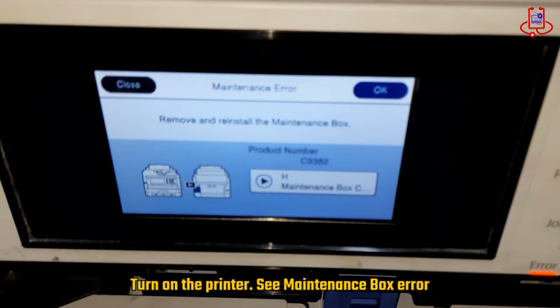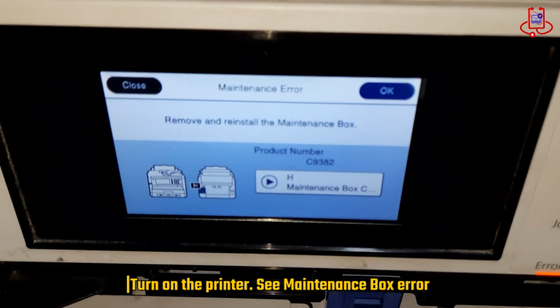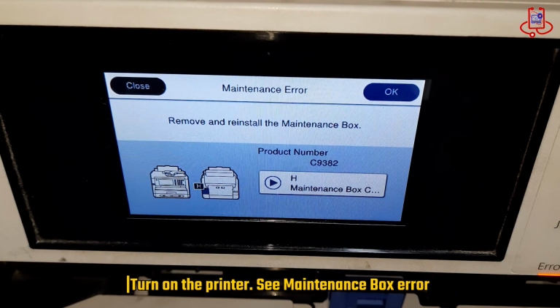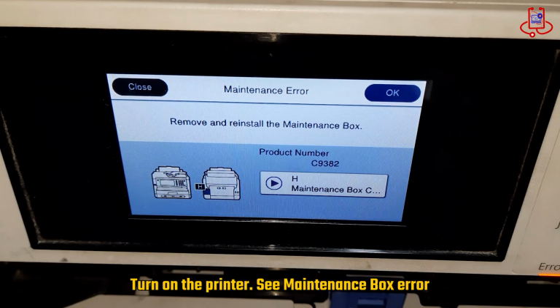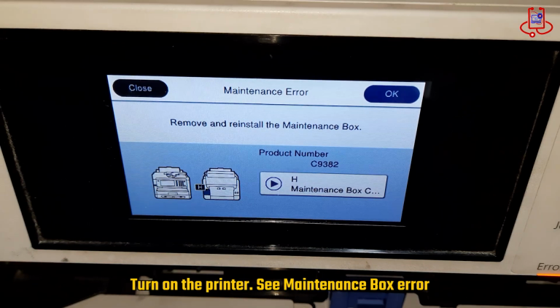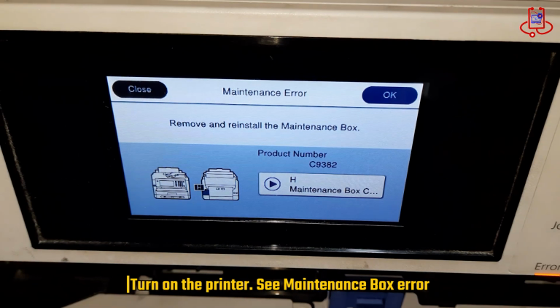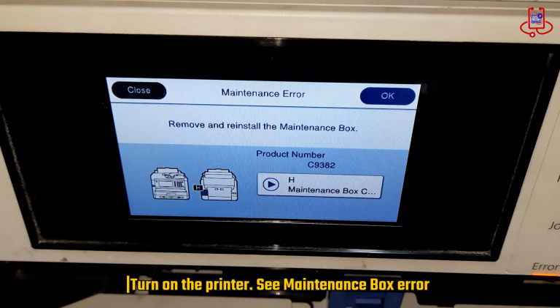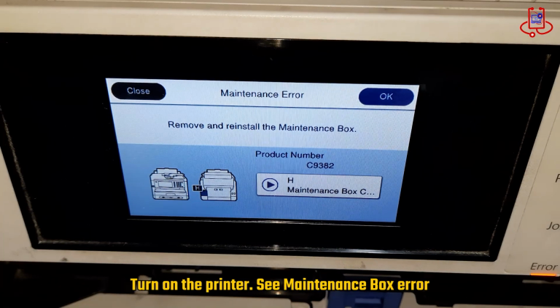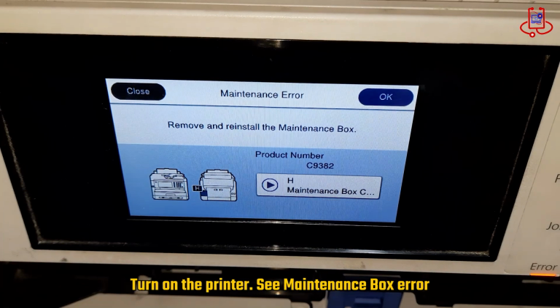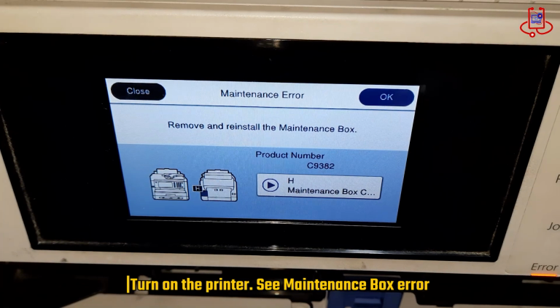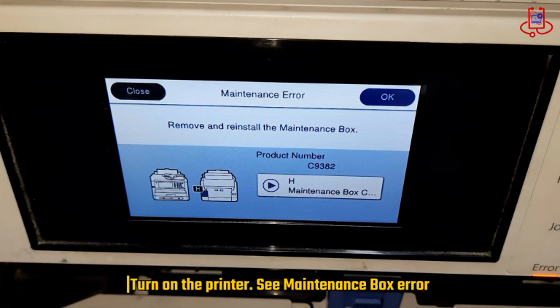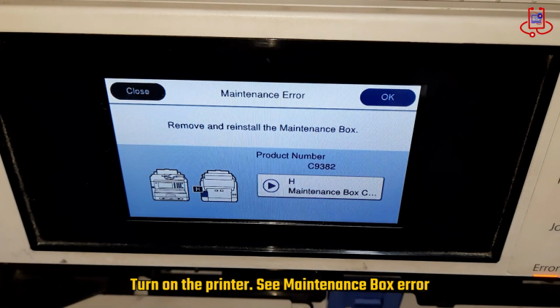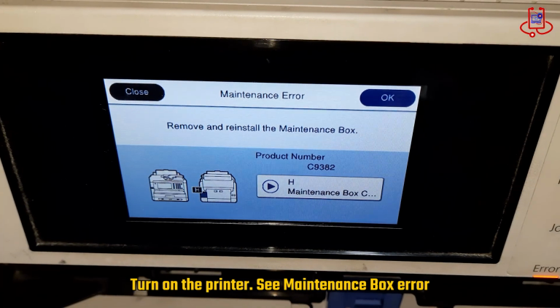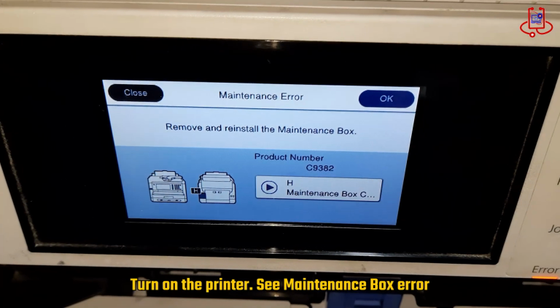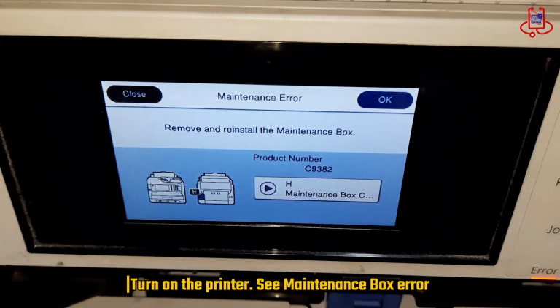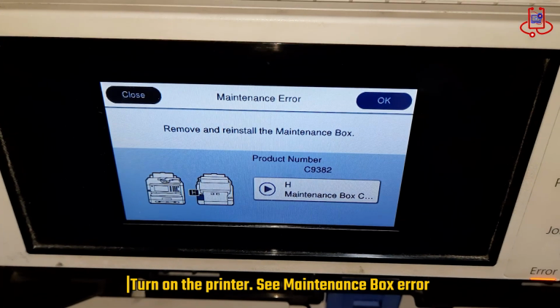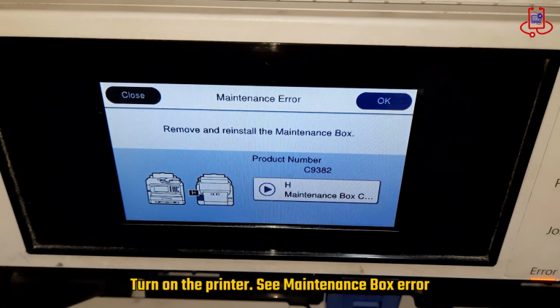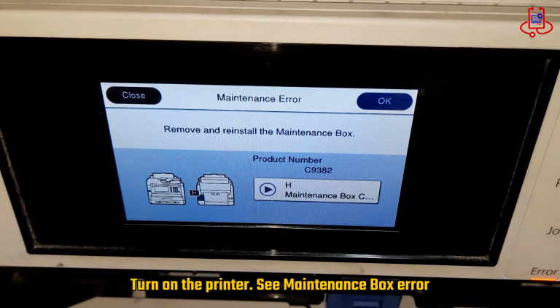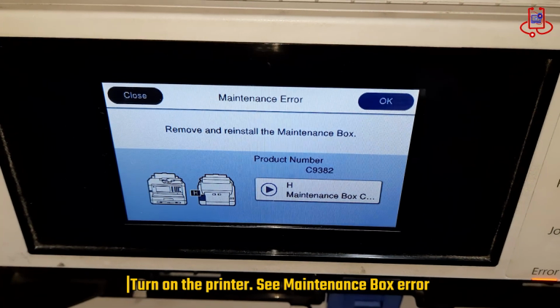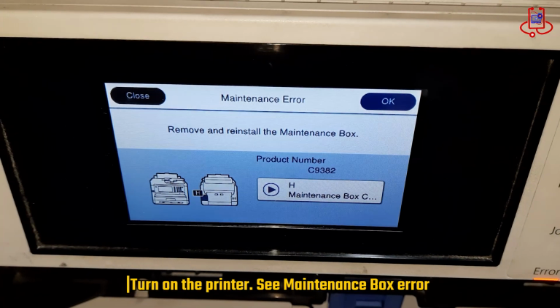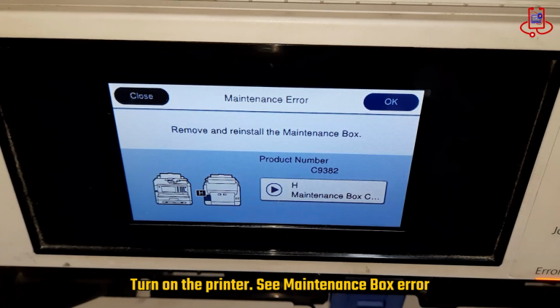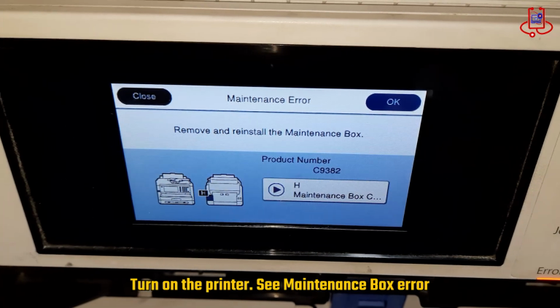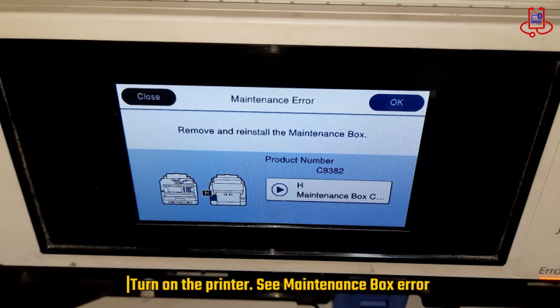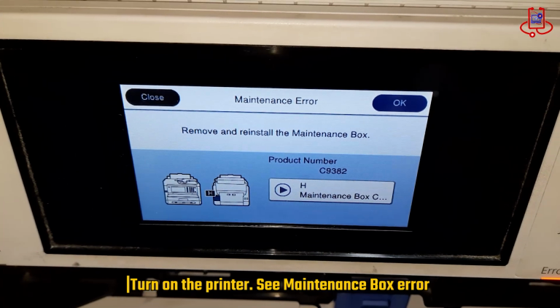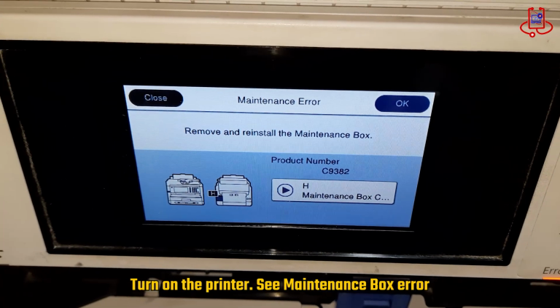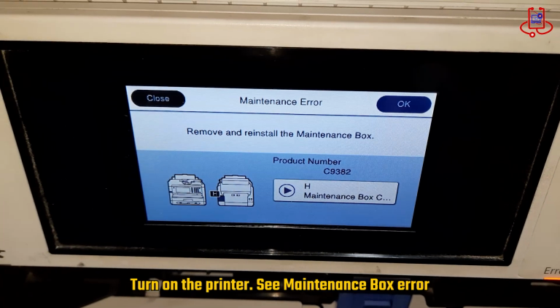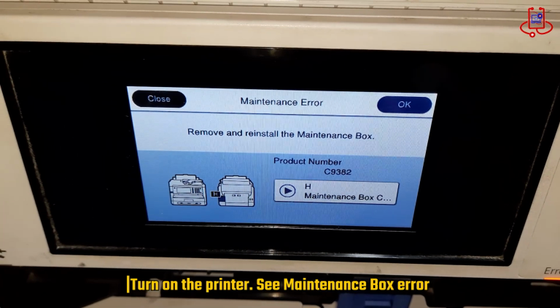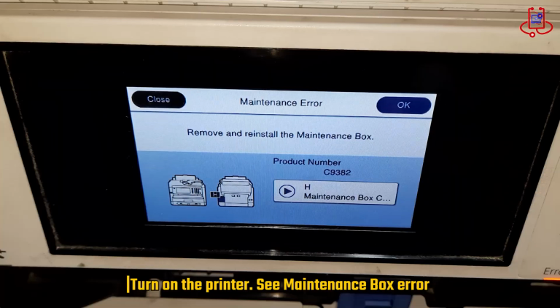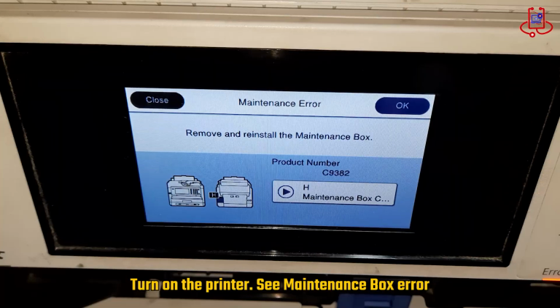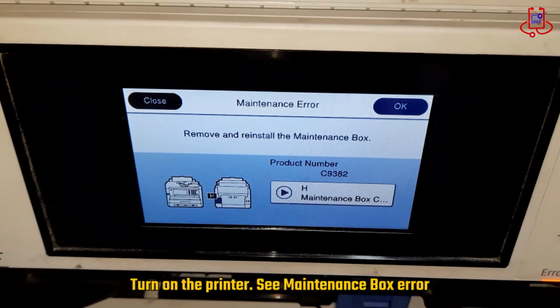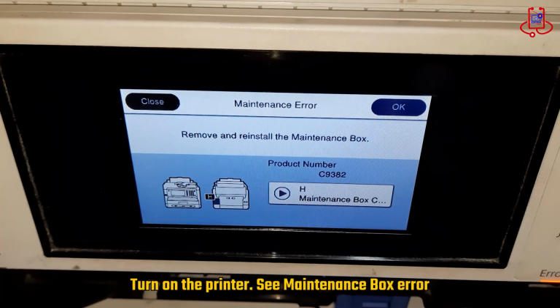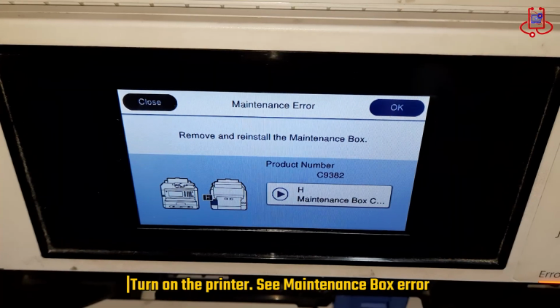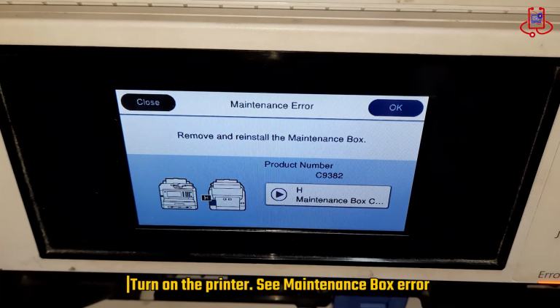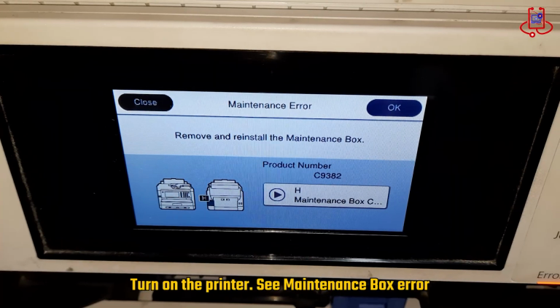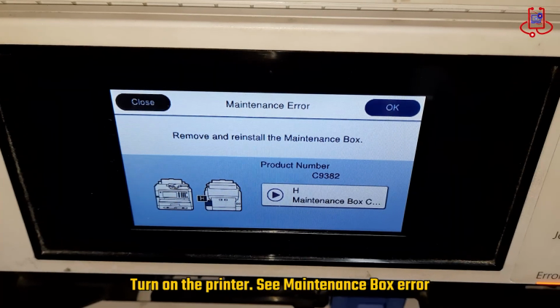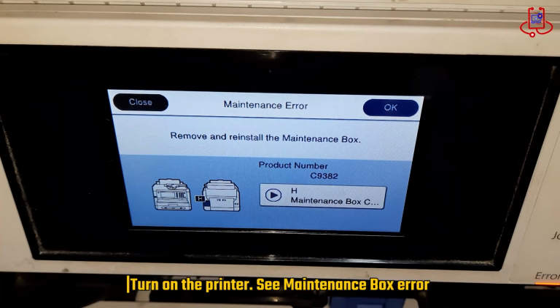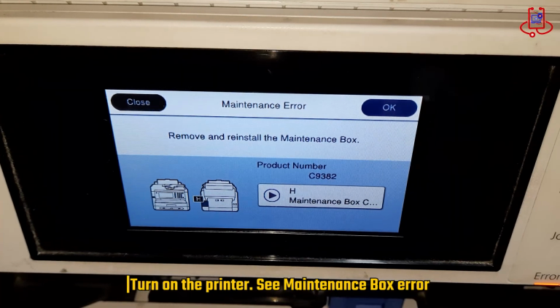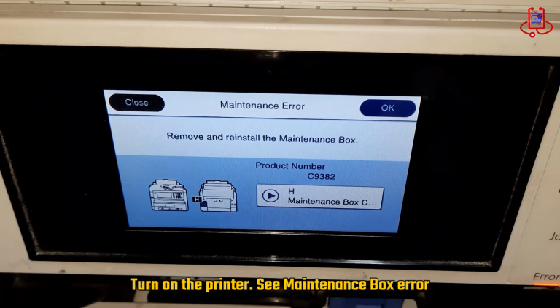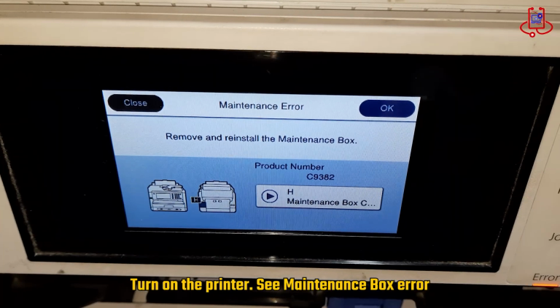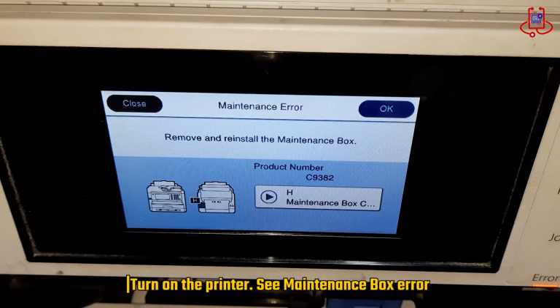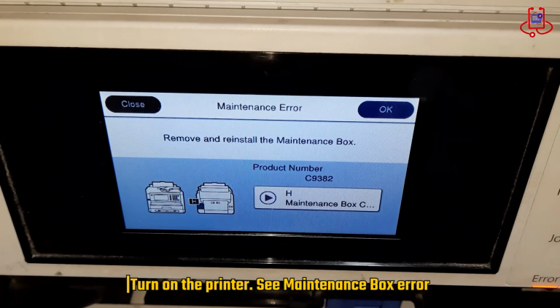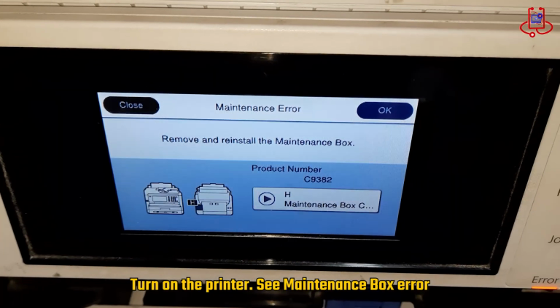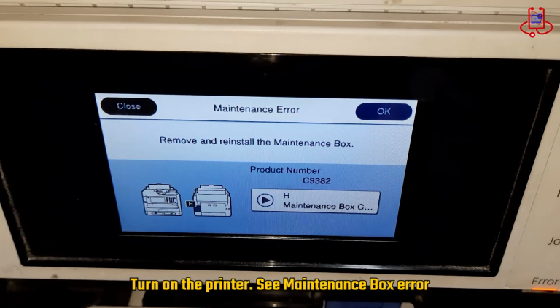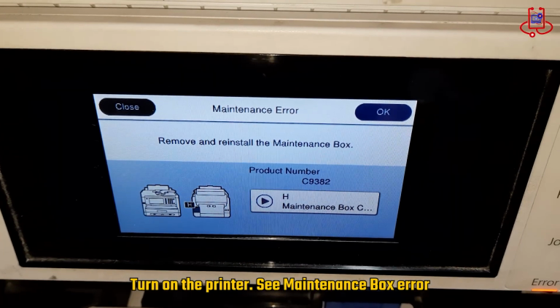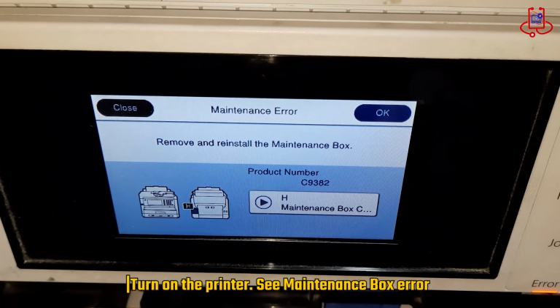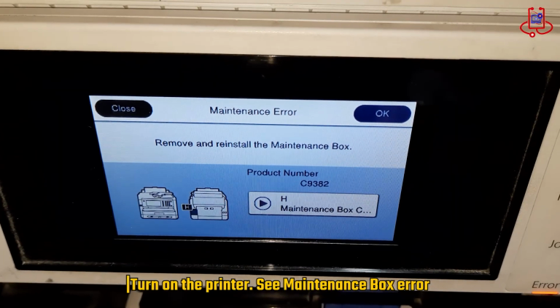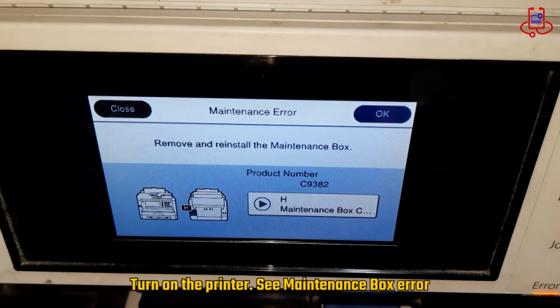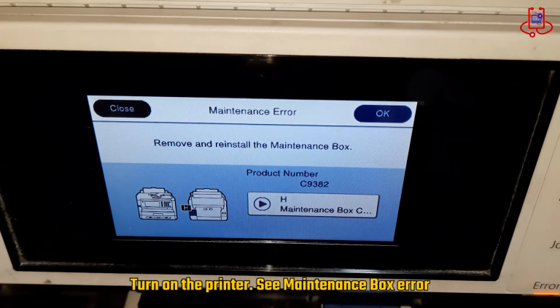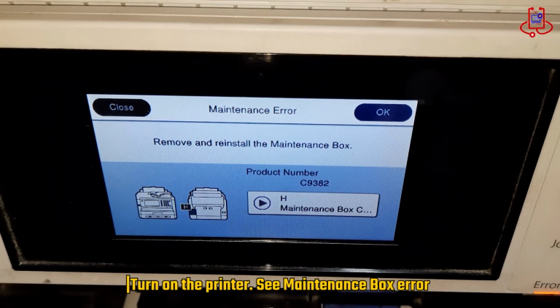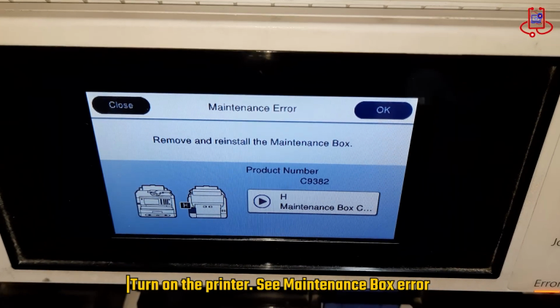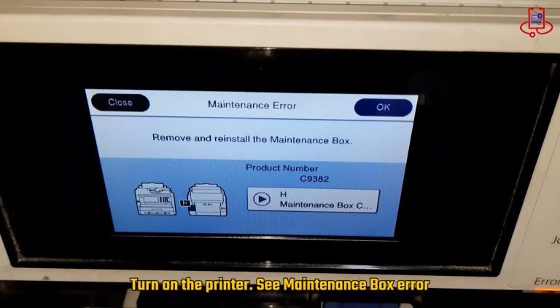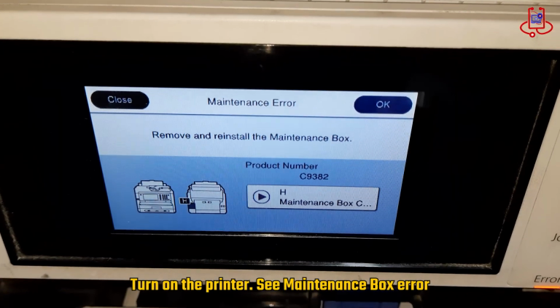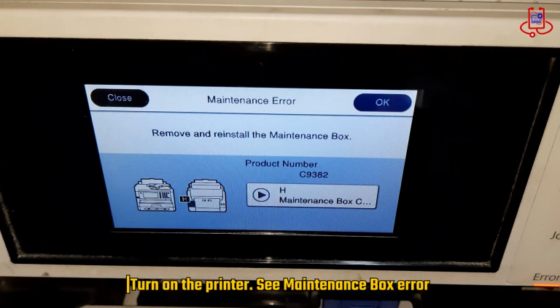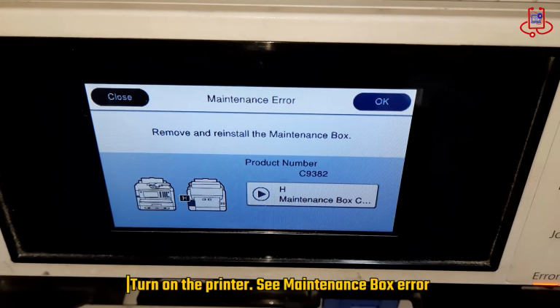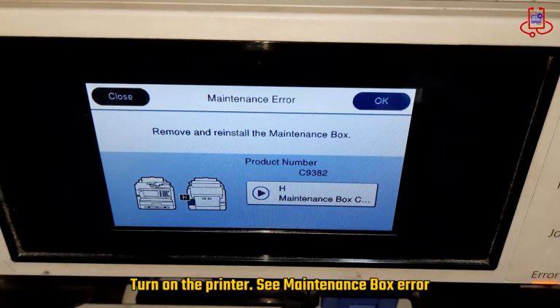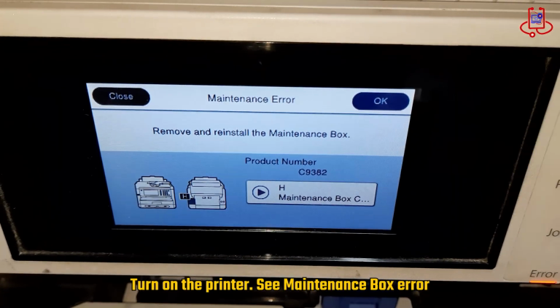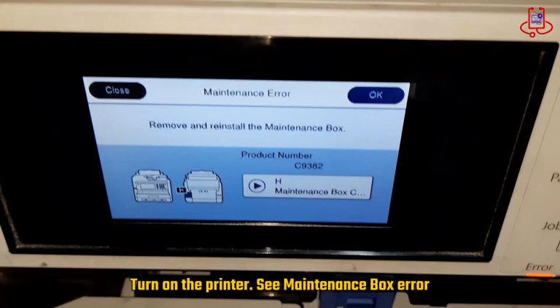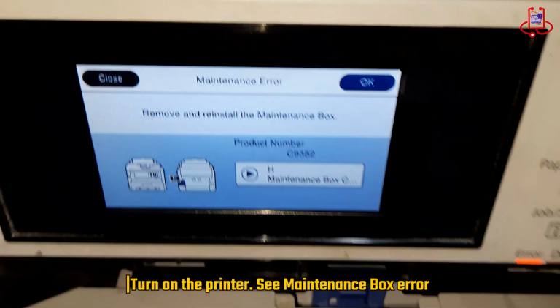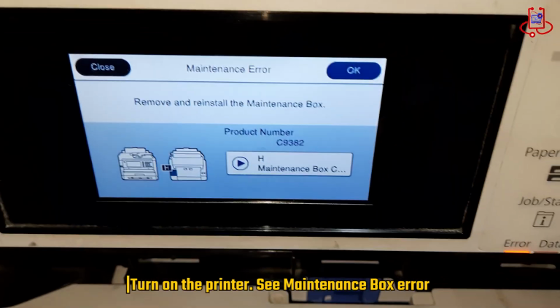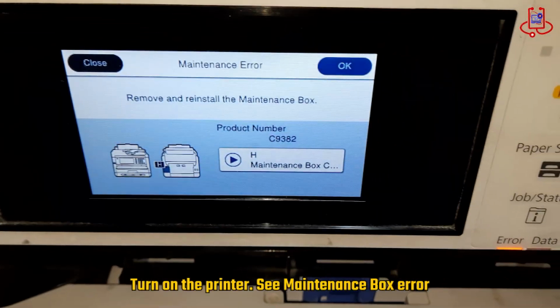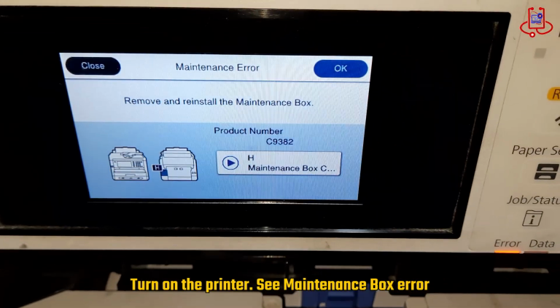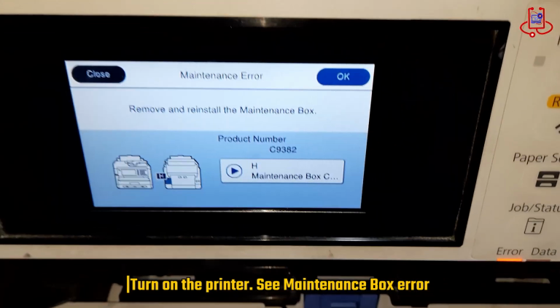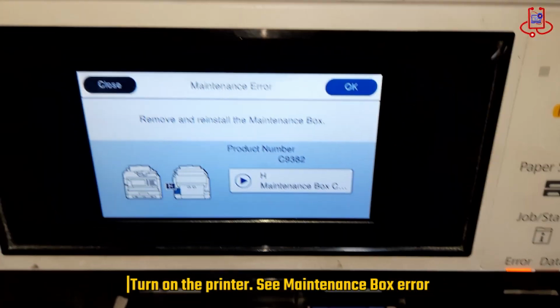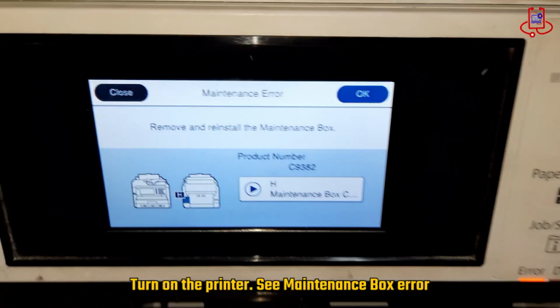In this video, we will show you the correct way to reset the chip on the maintenance box so the printer can recognize it again.